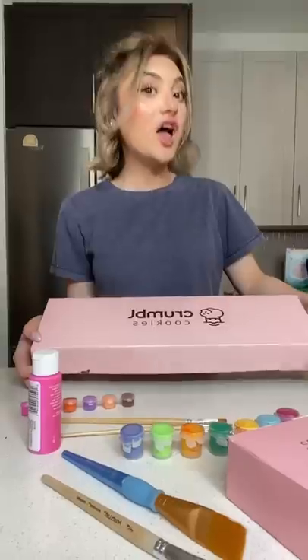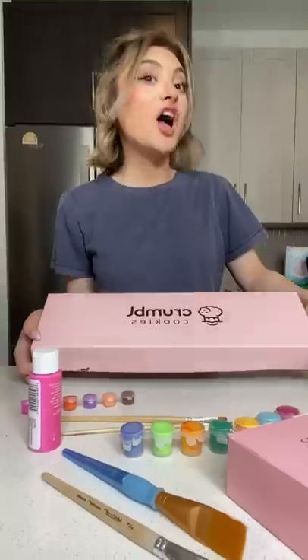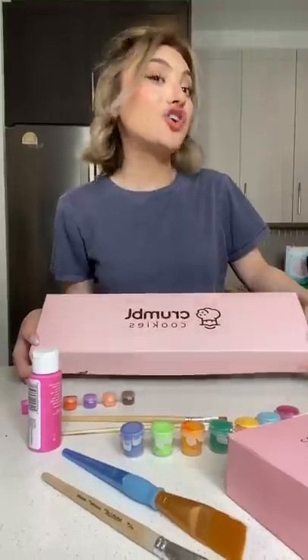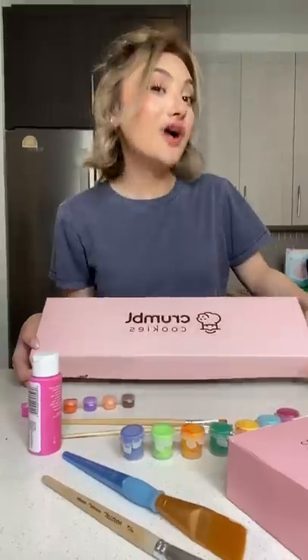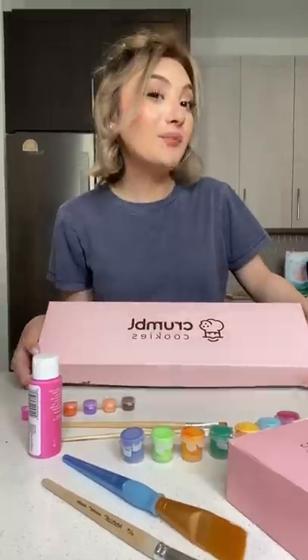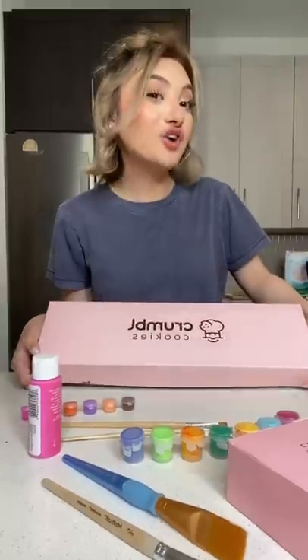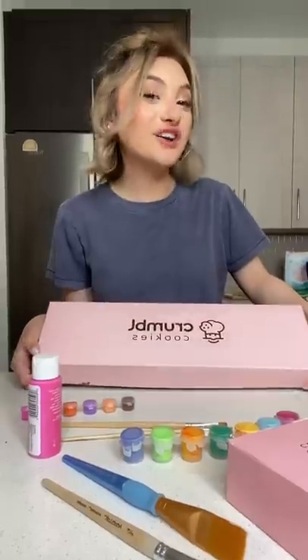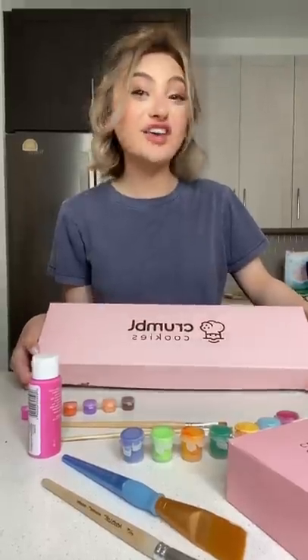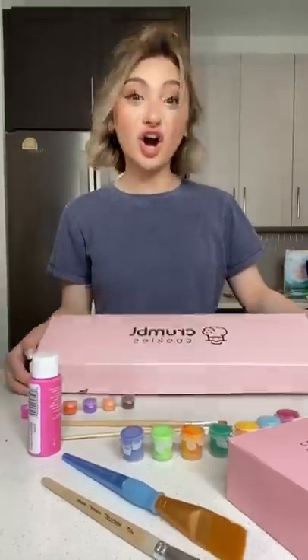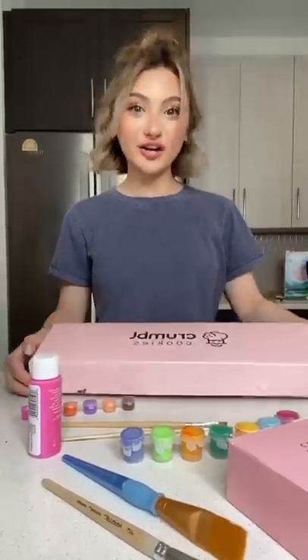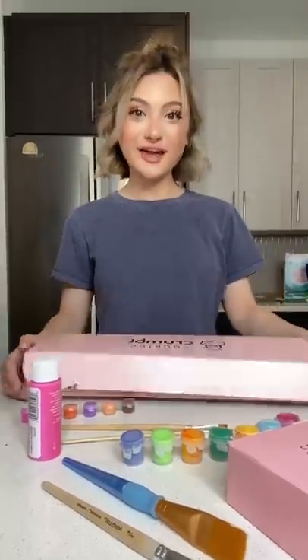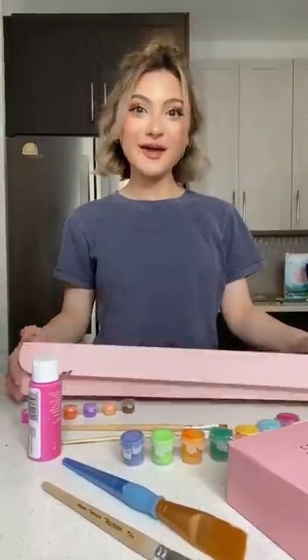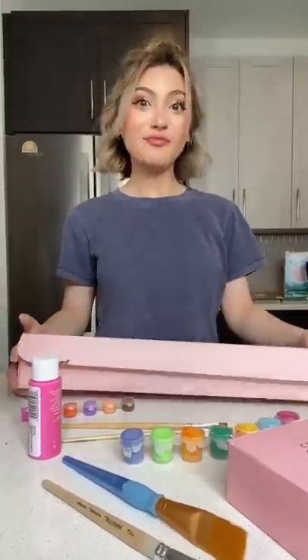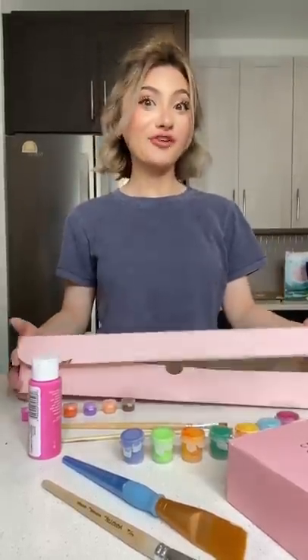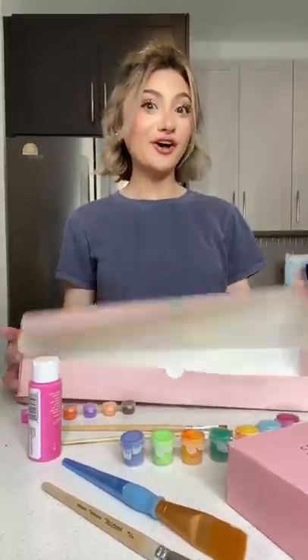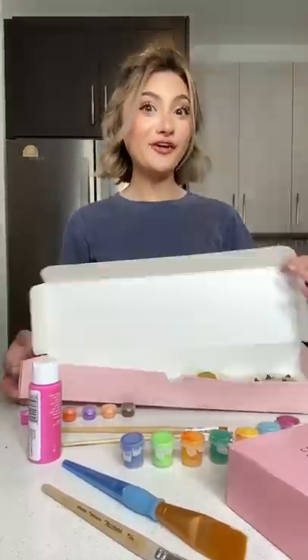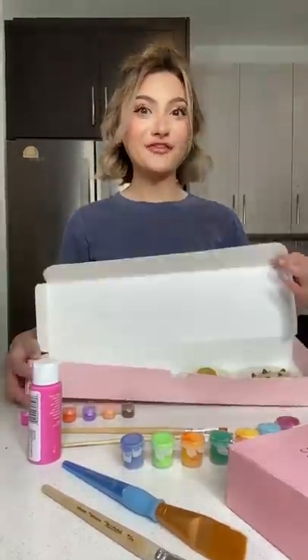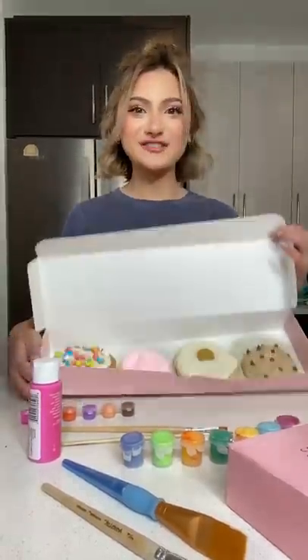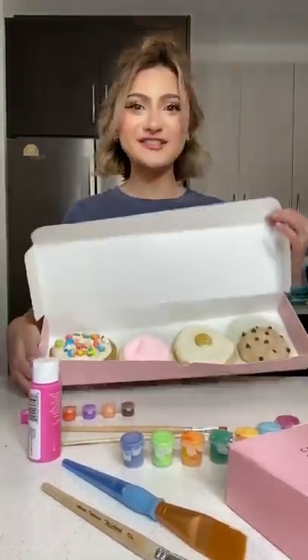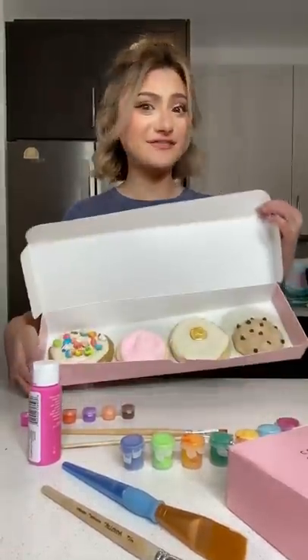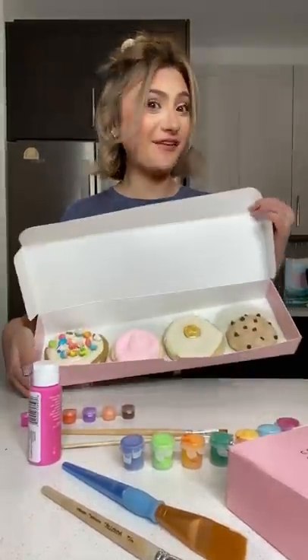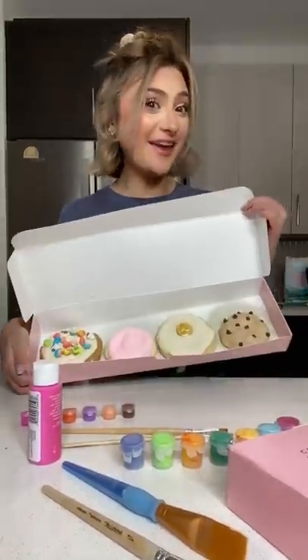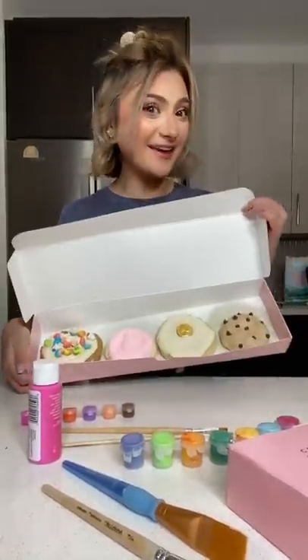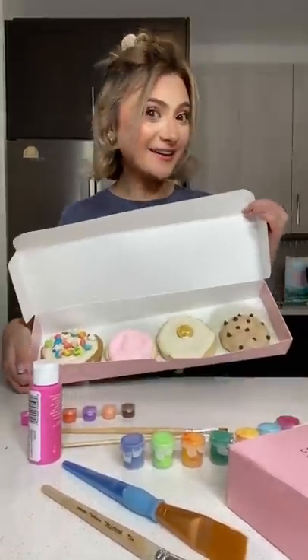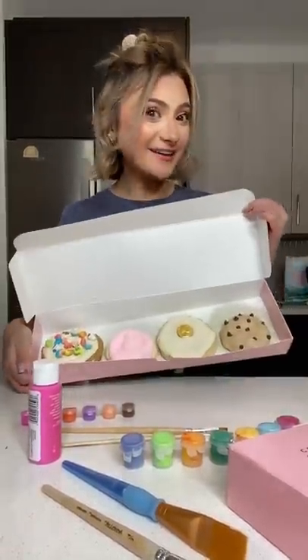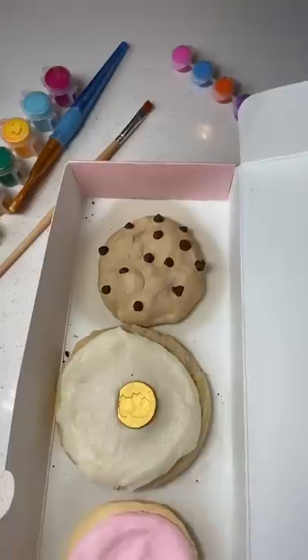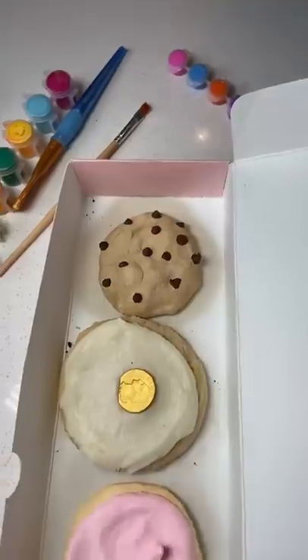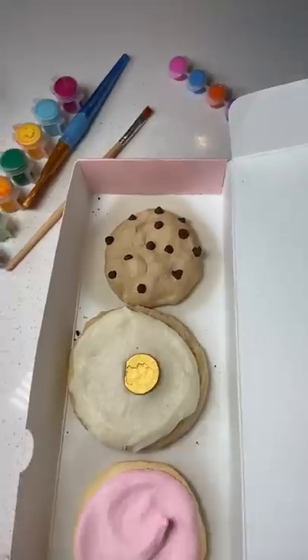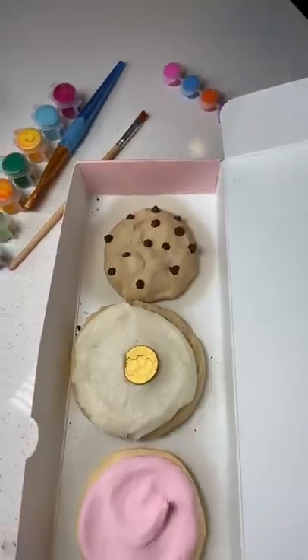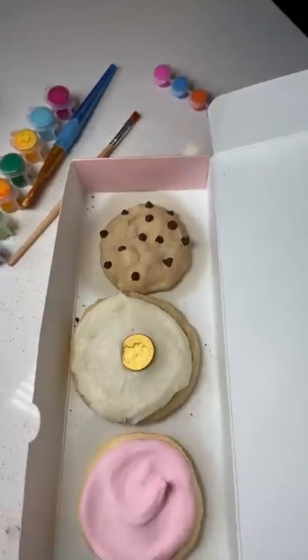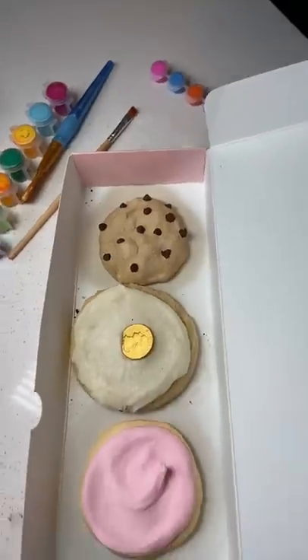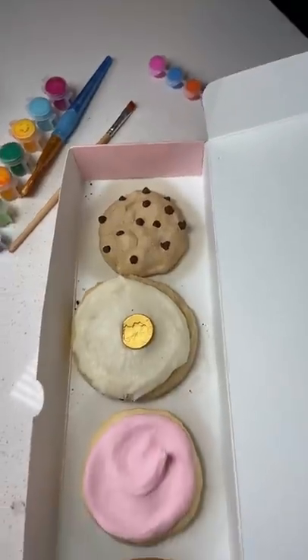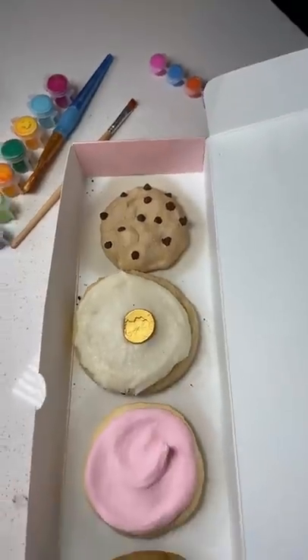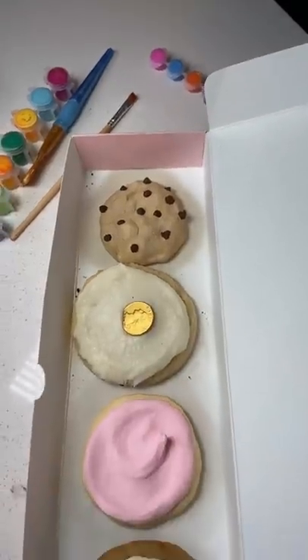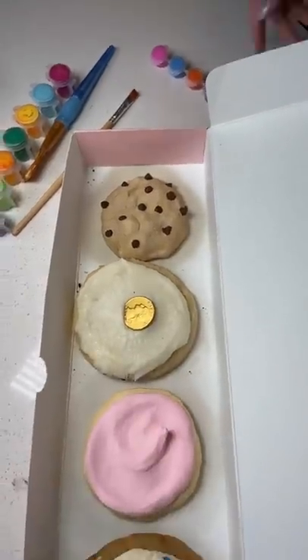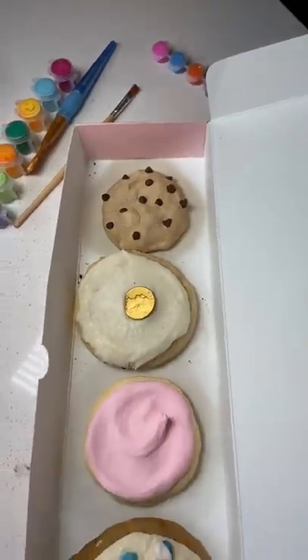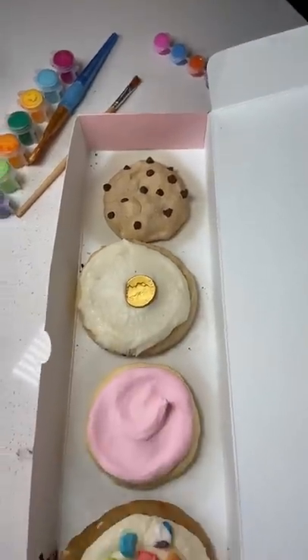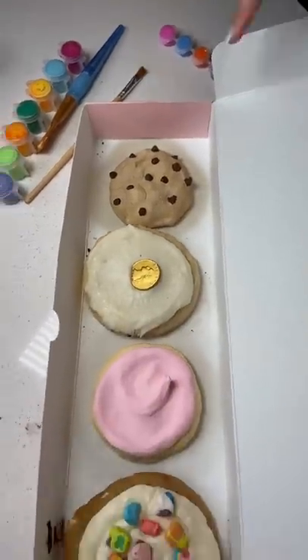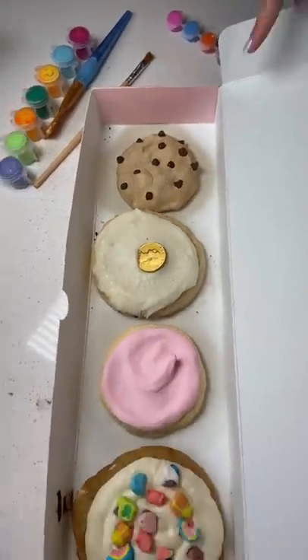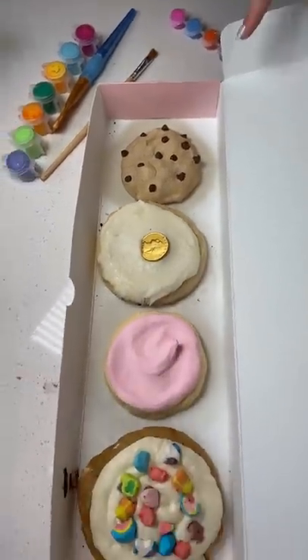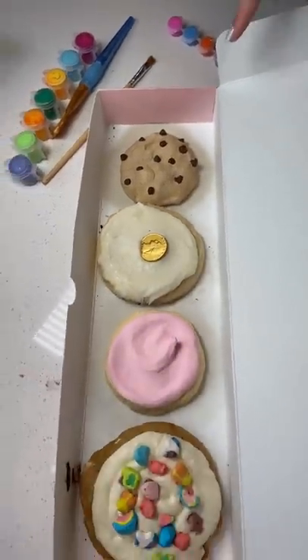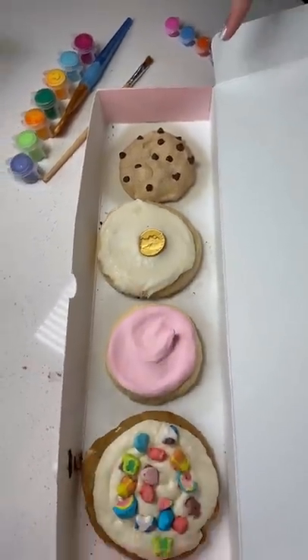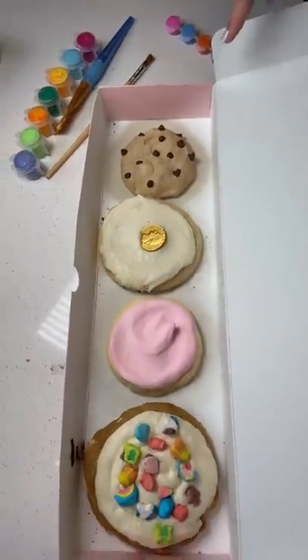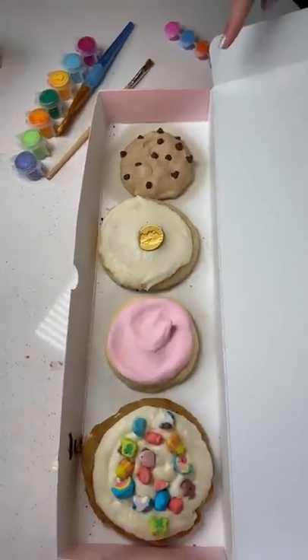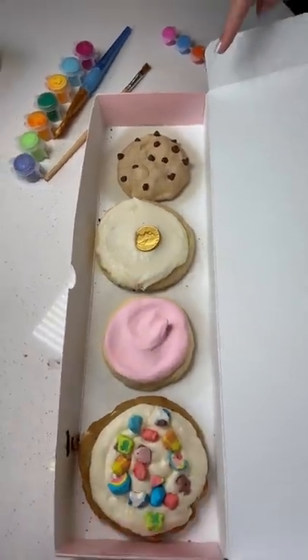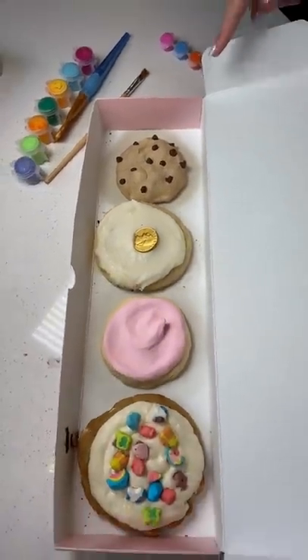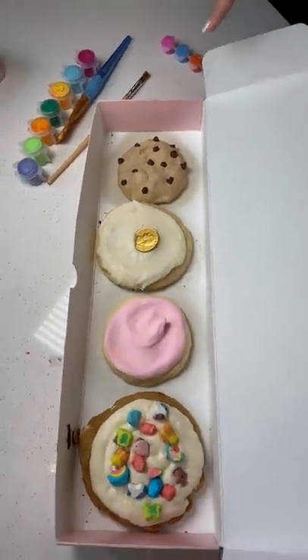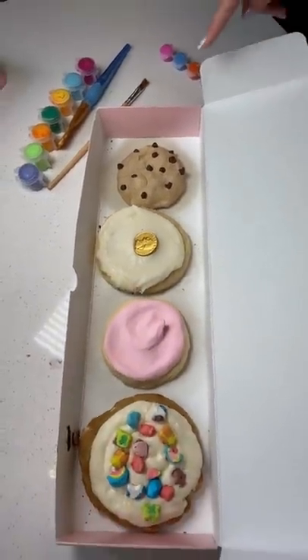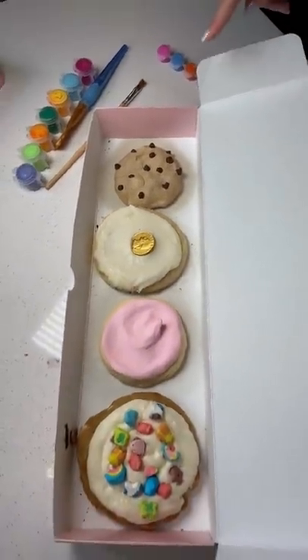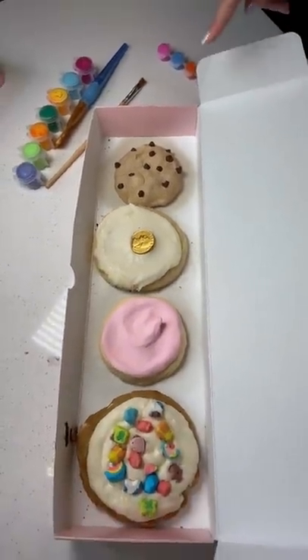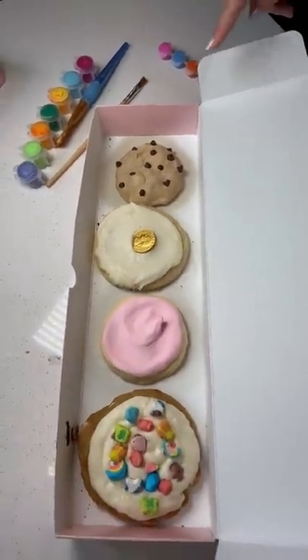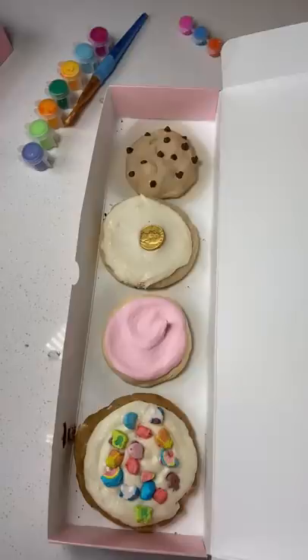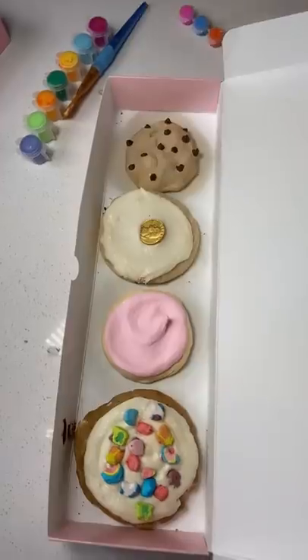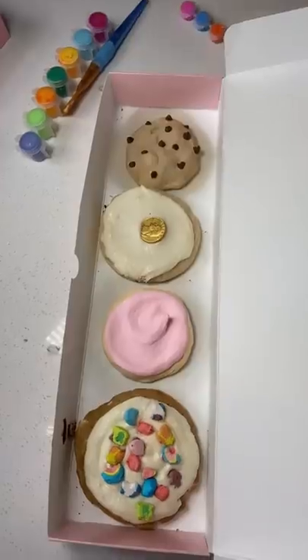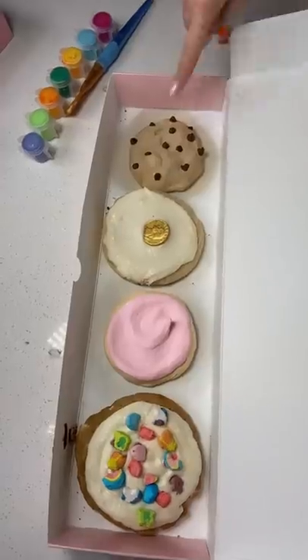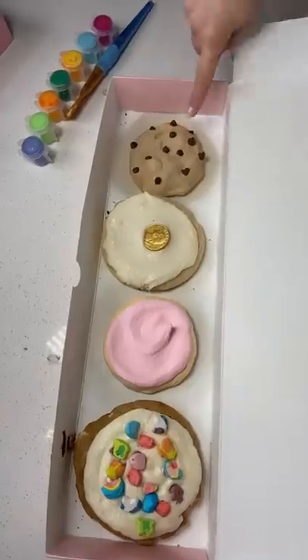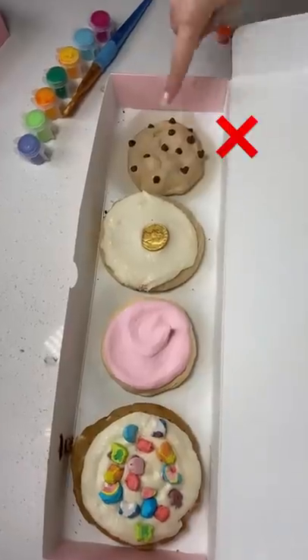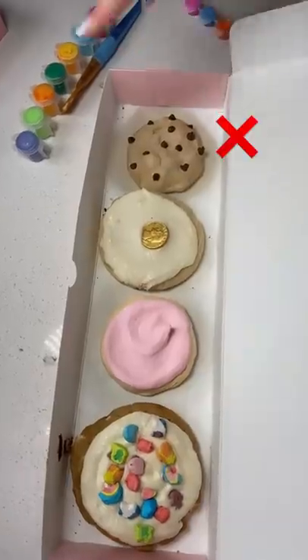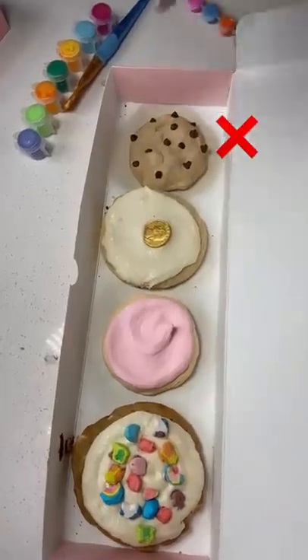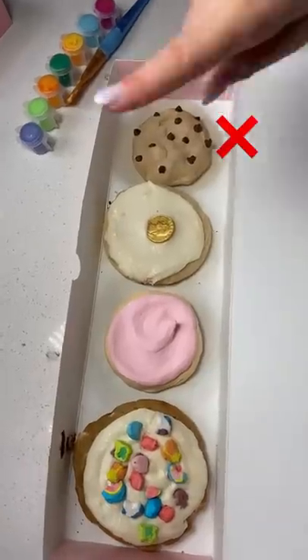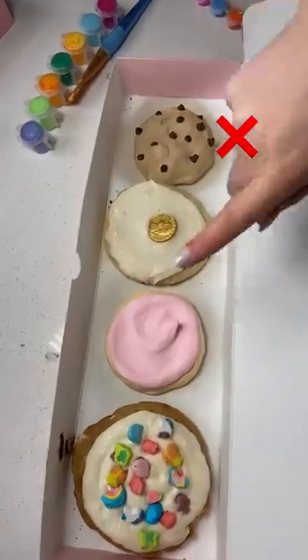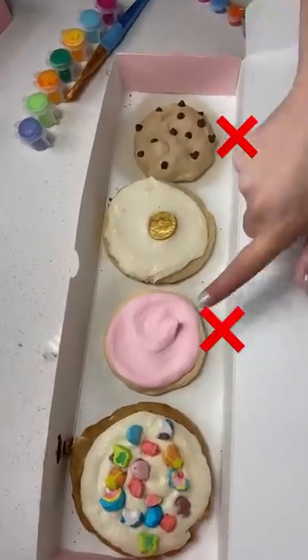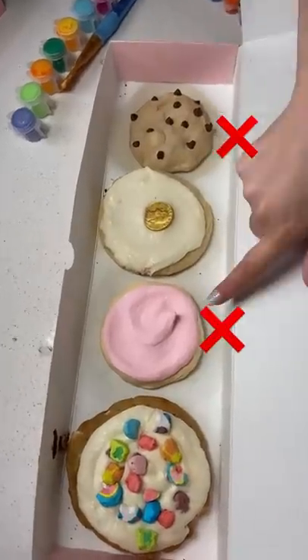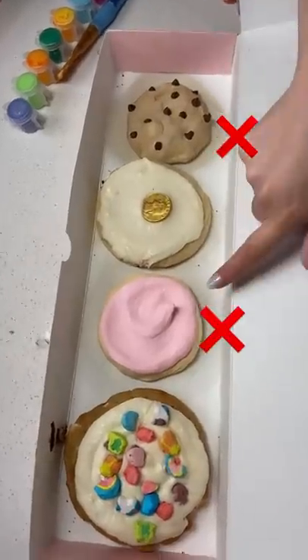Crumble cookie art game: real versus fake. You have three seconds. Guess which ones are fake. Fake and fake.